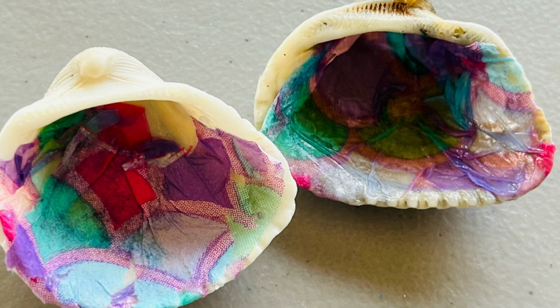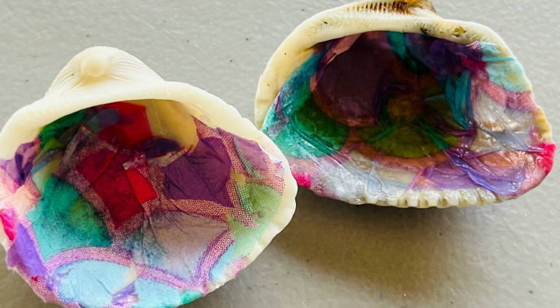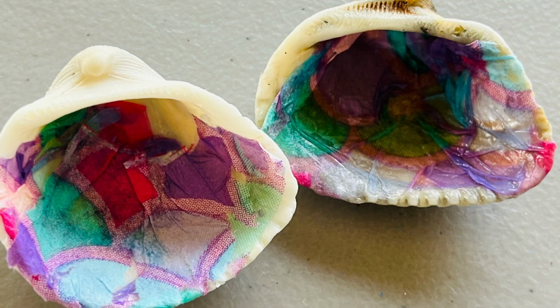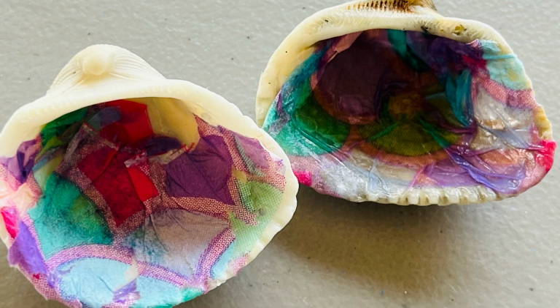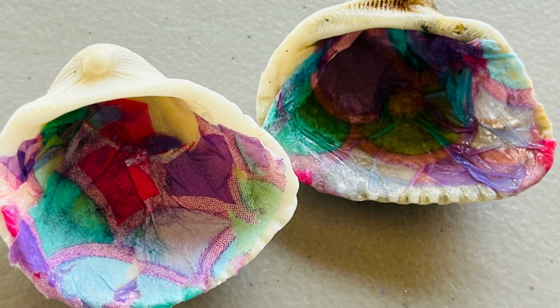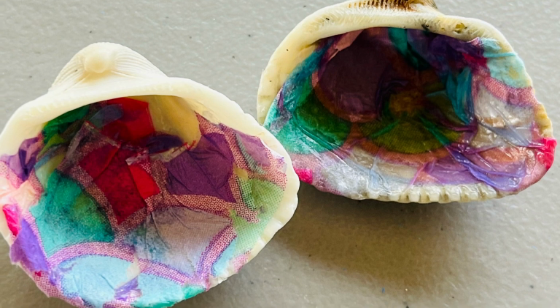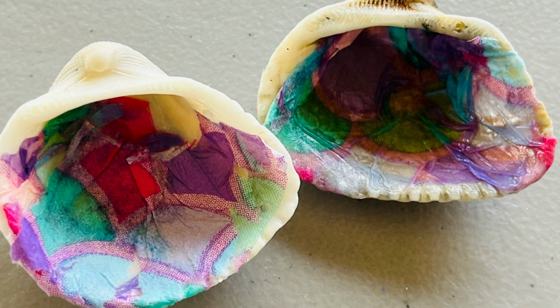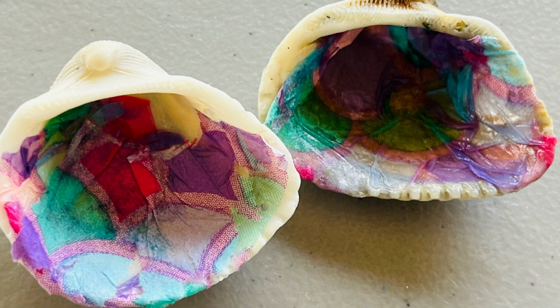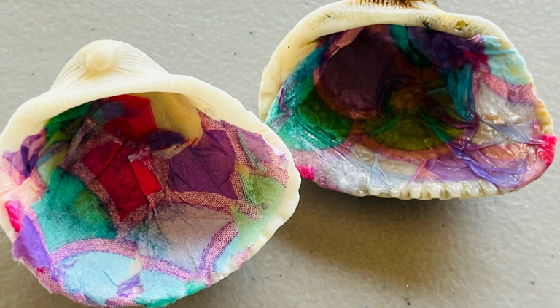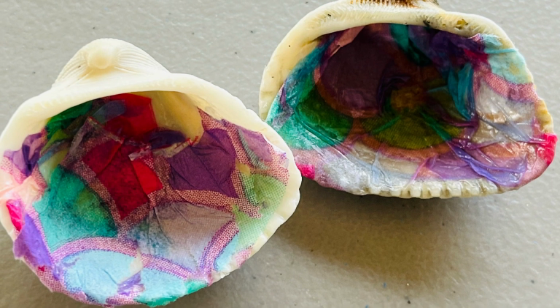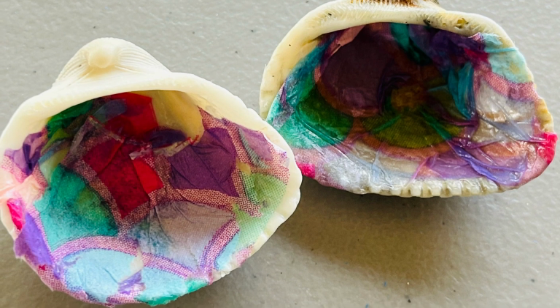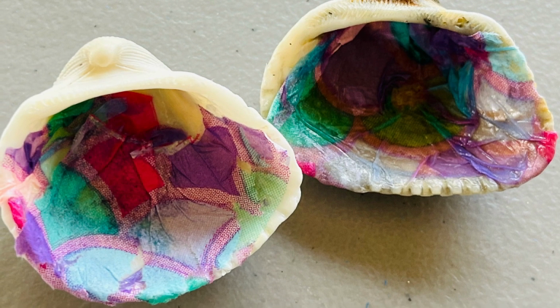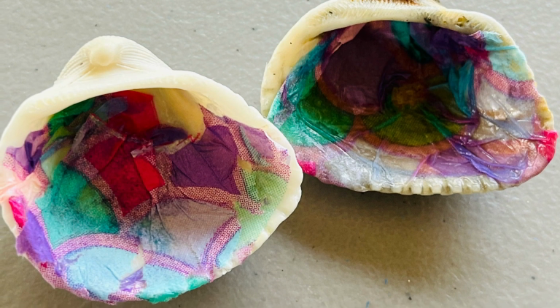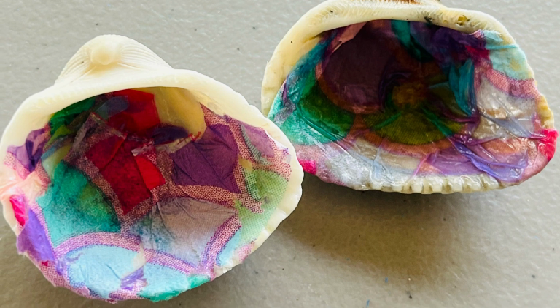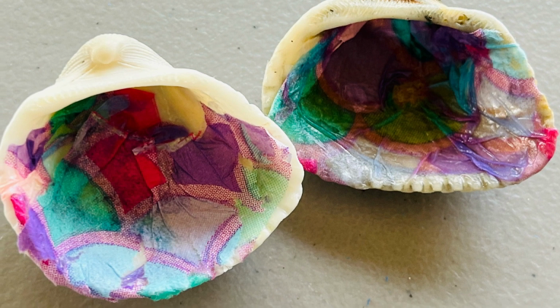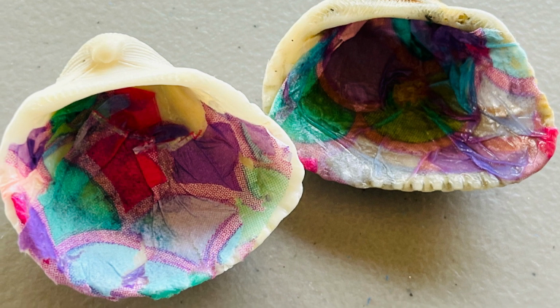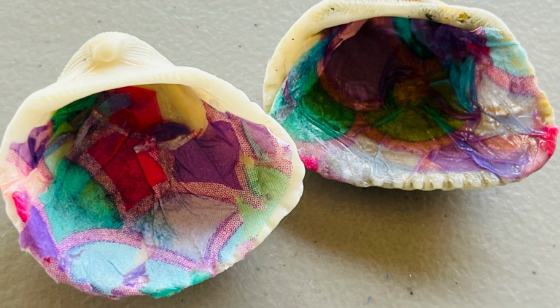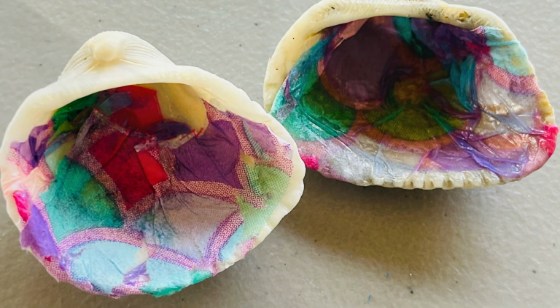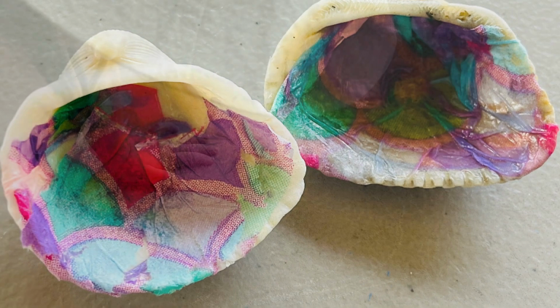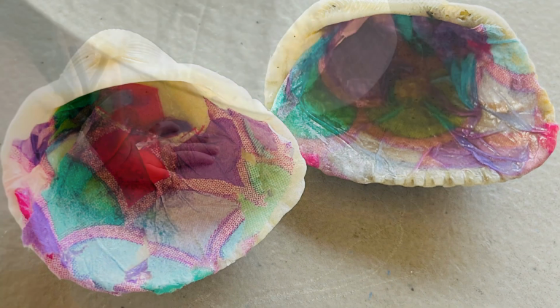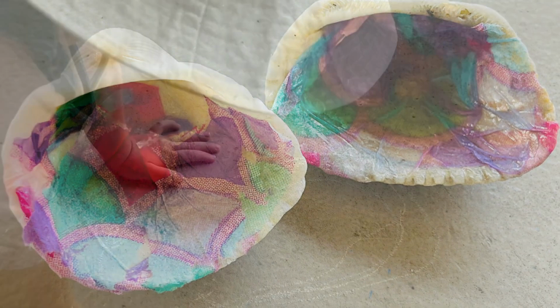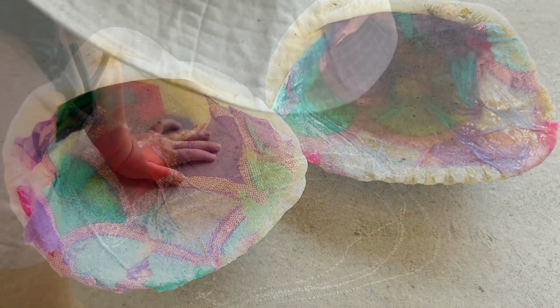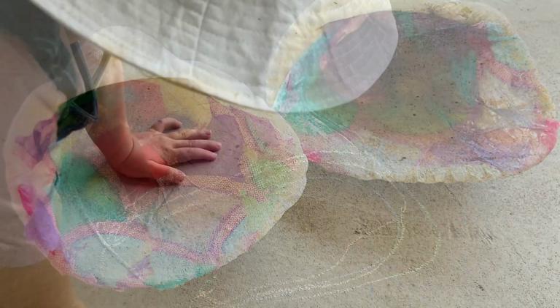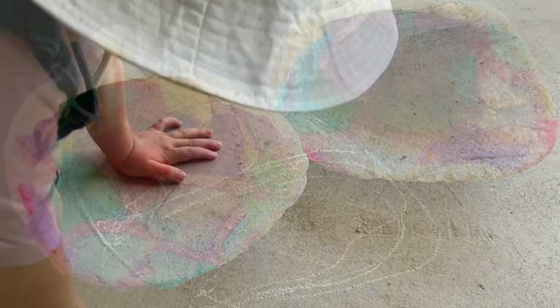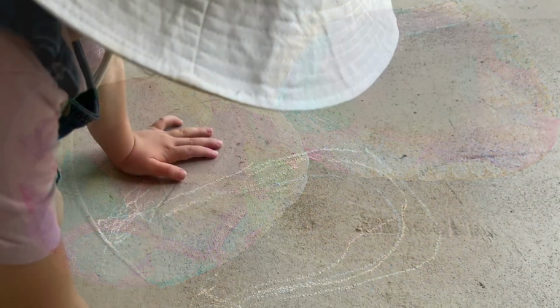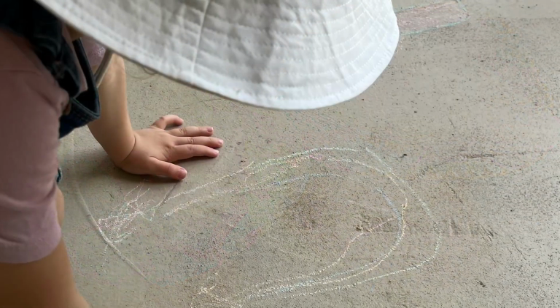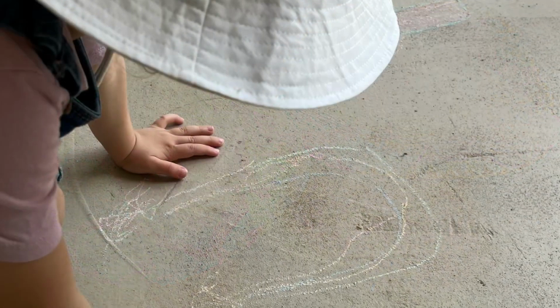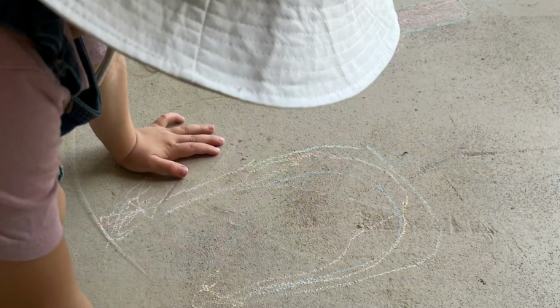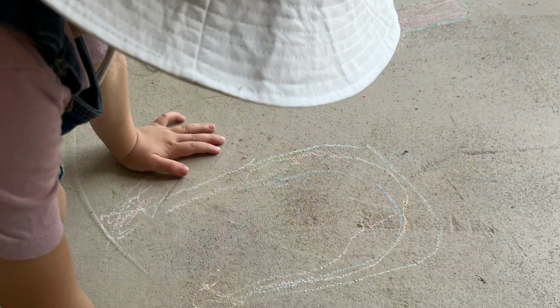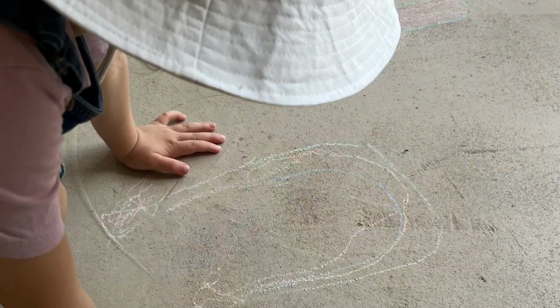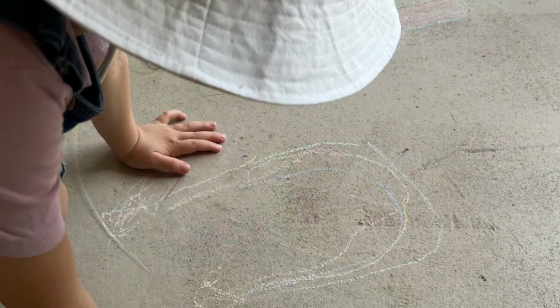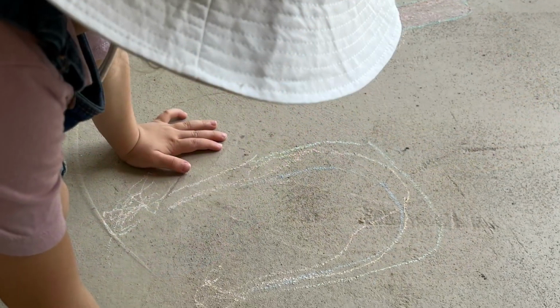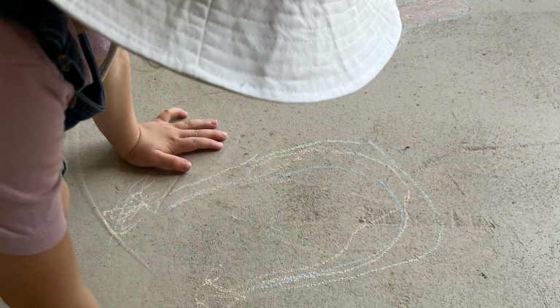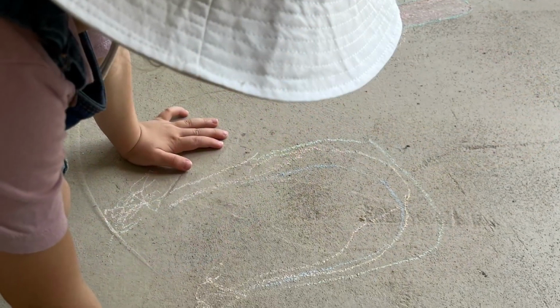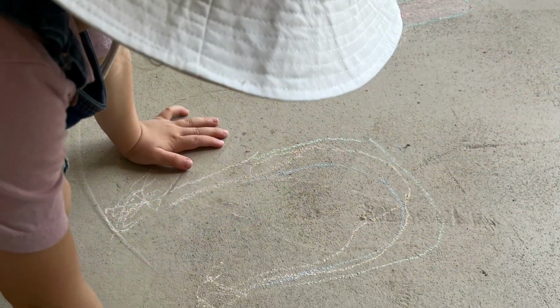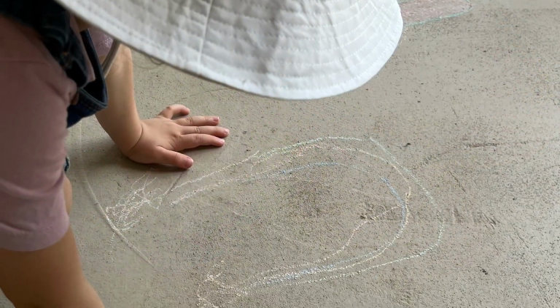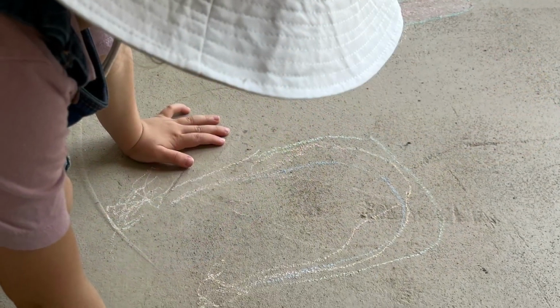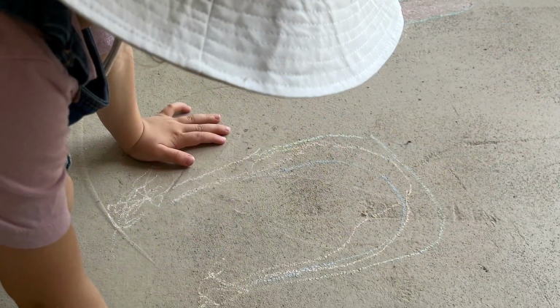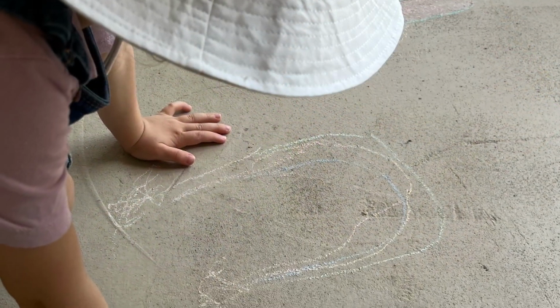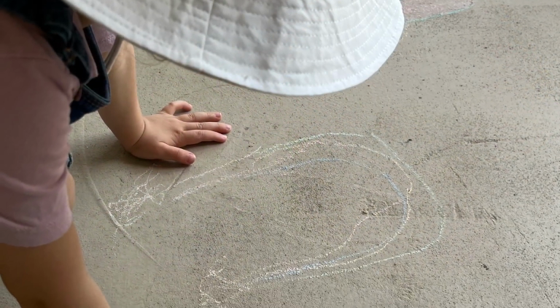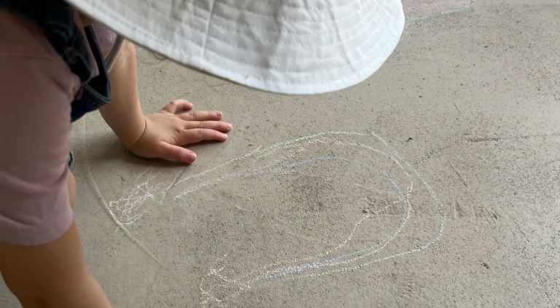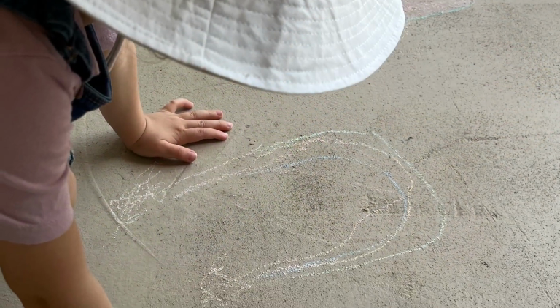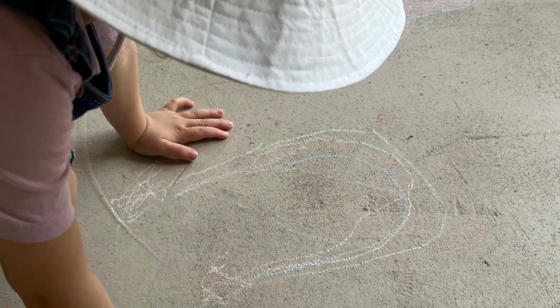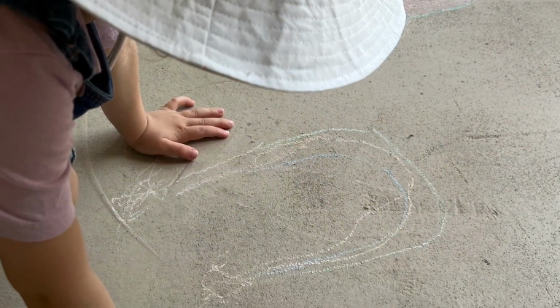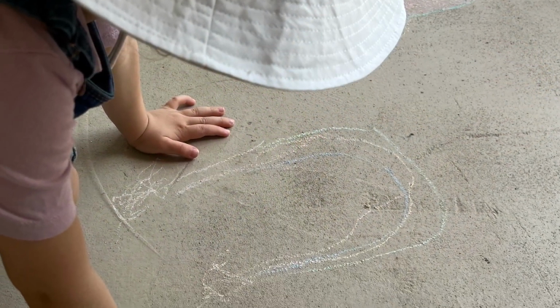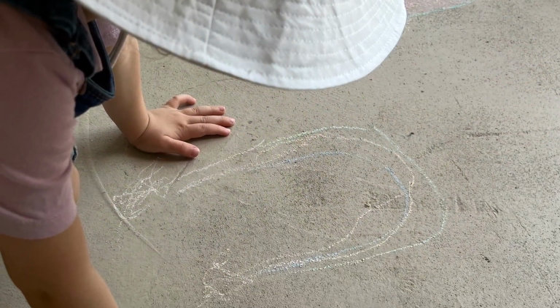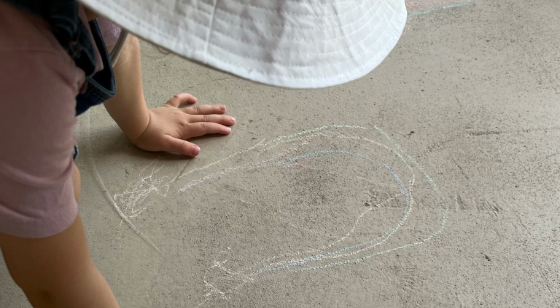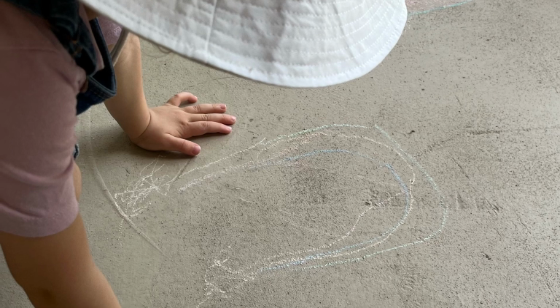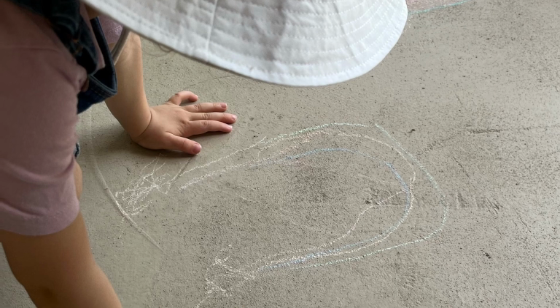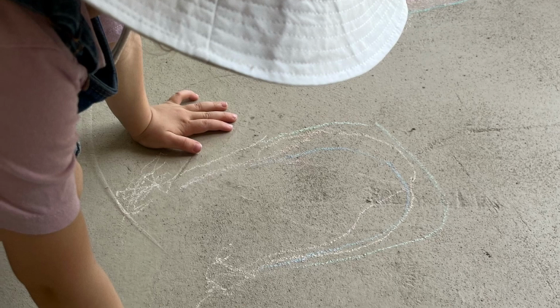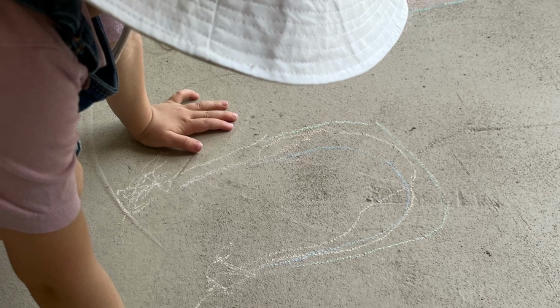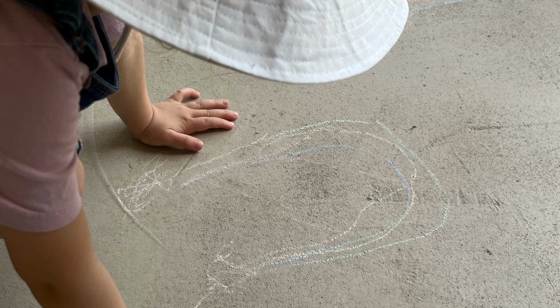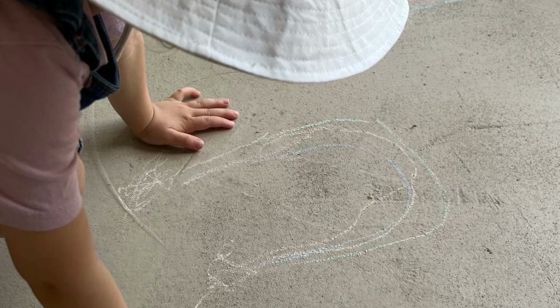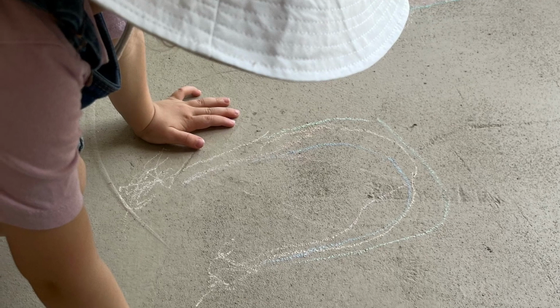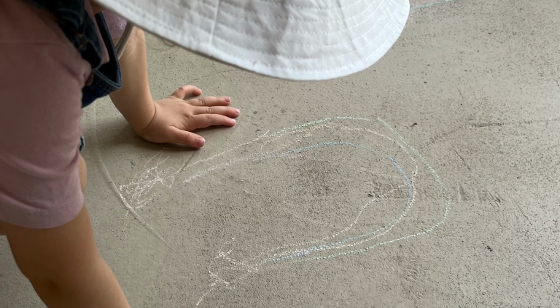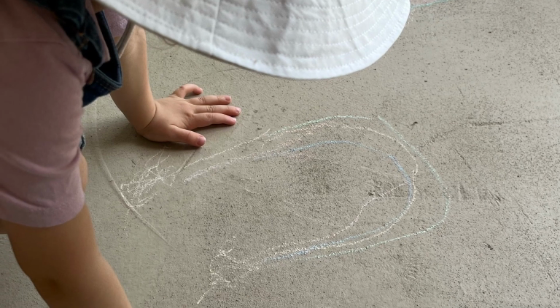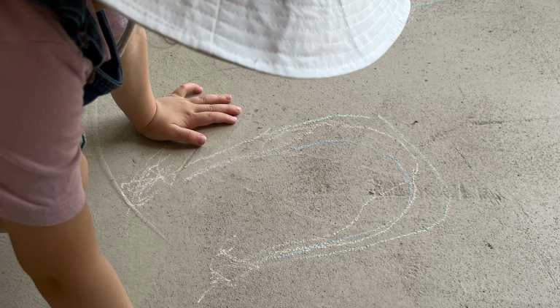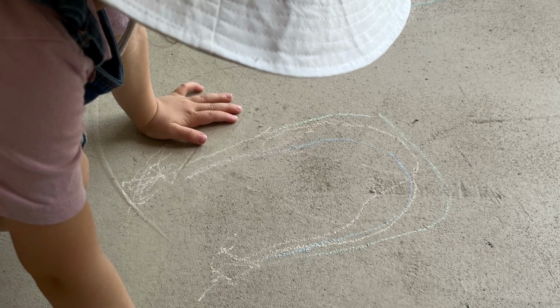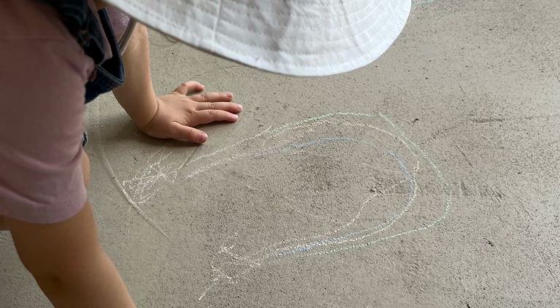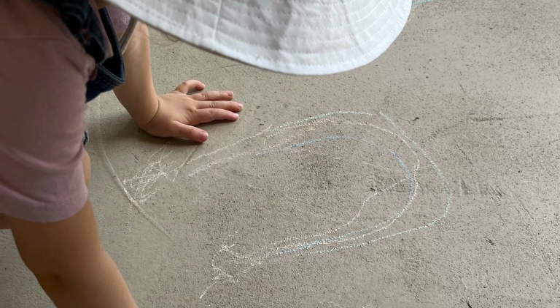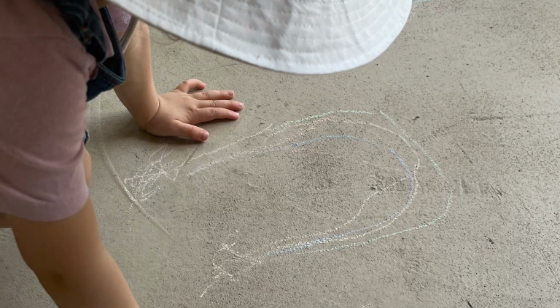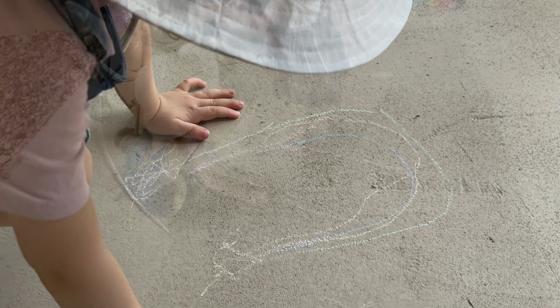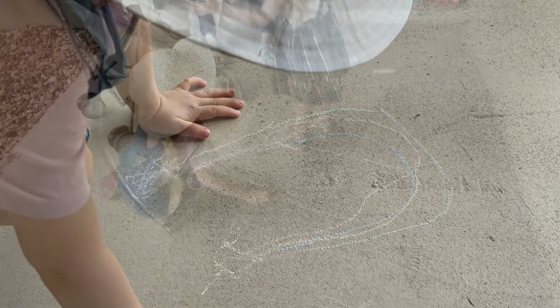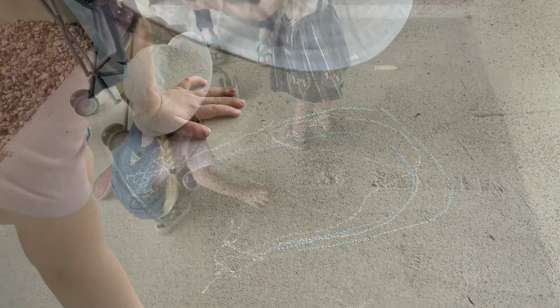After our craft we had a little snack of an apple, and then we went outside and we blew bubbles and wrote with sidewalk chalk.